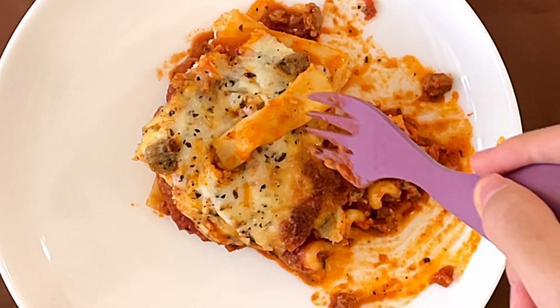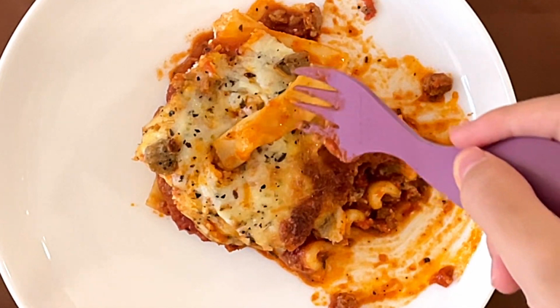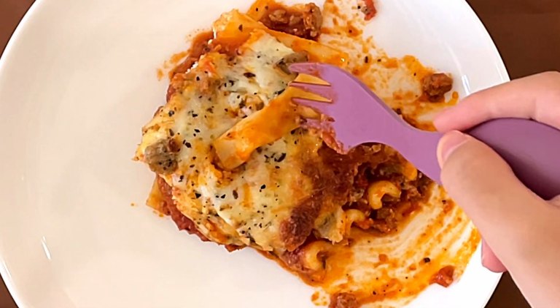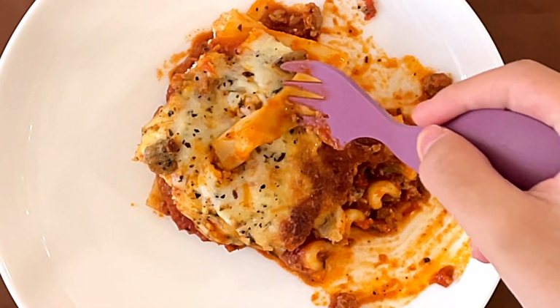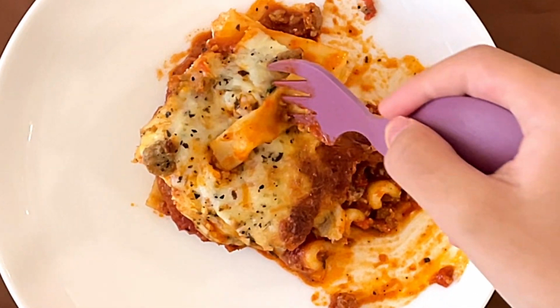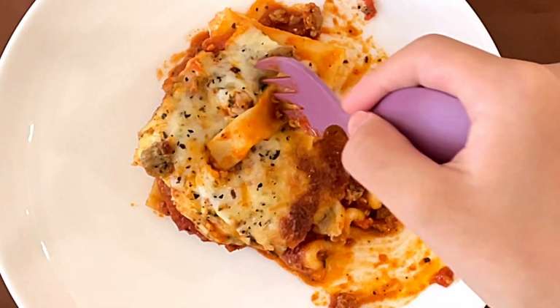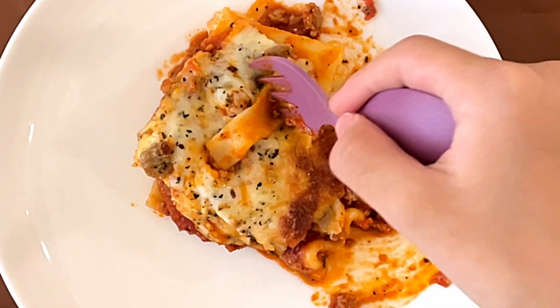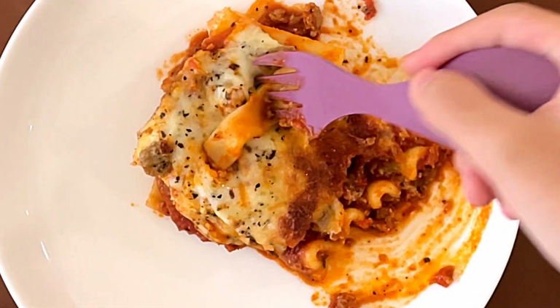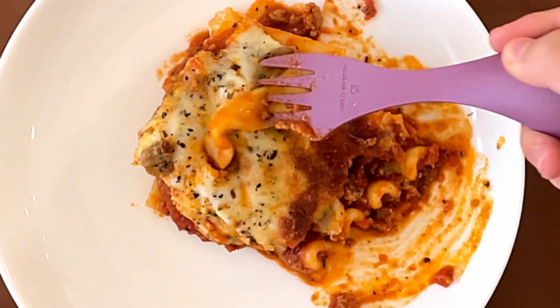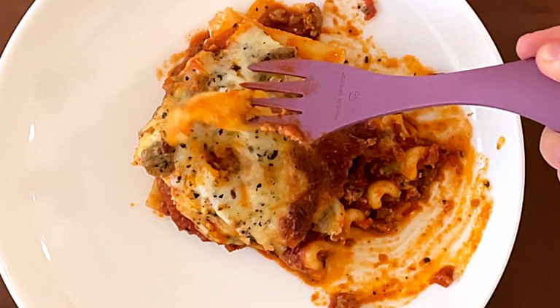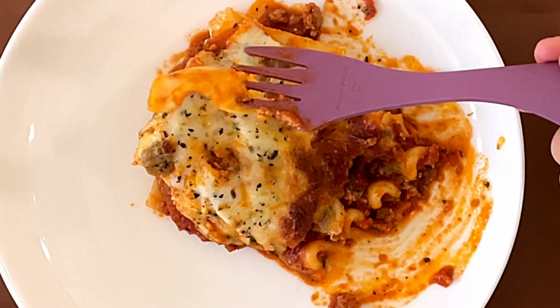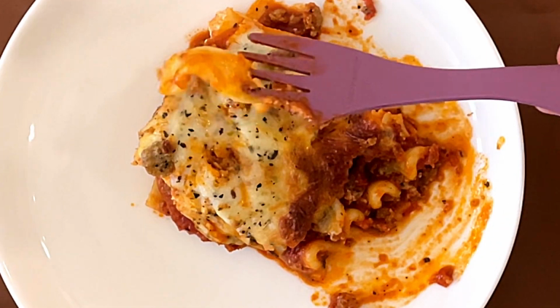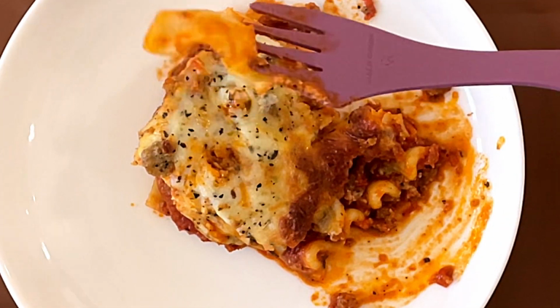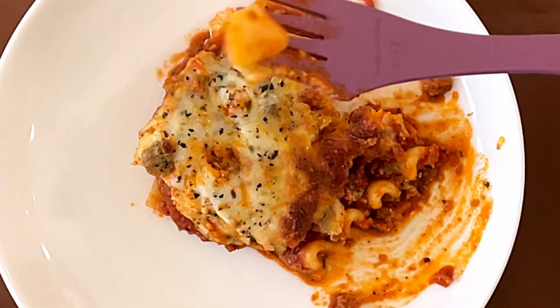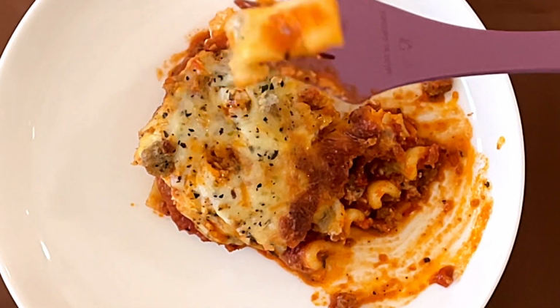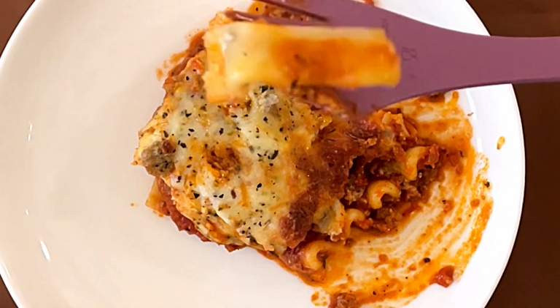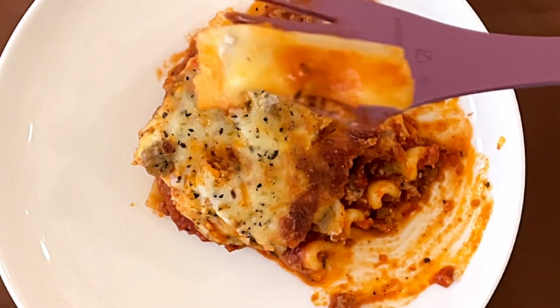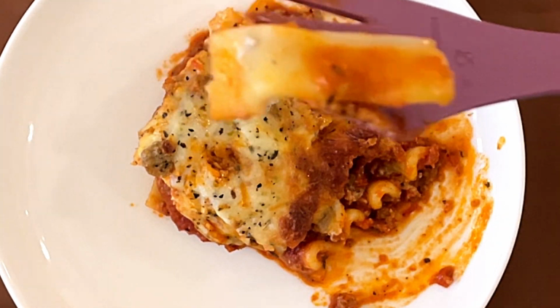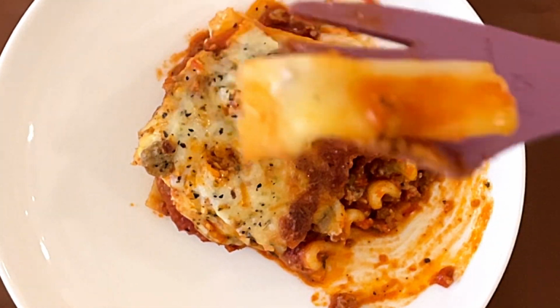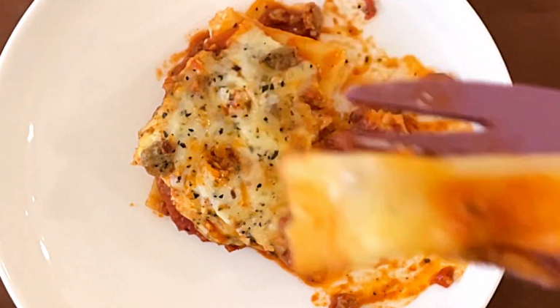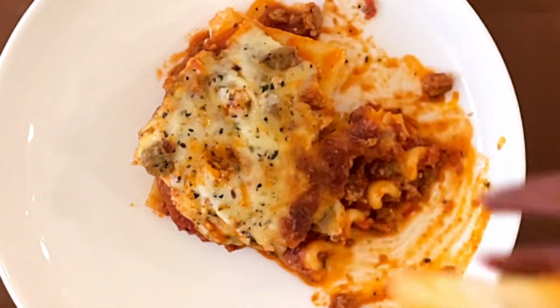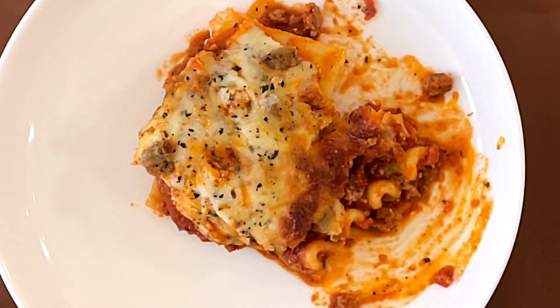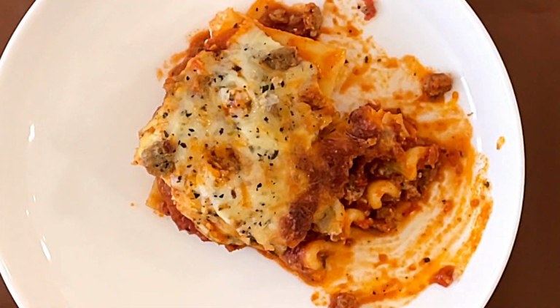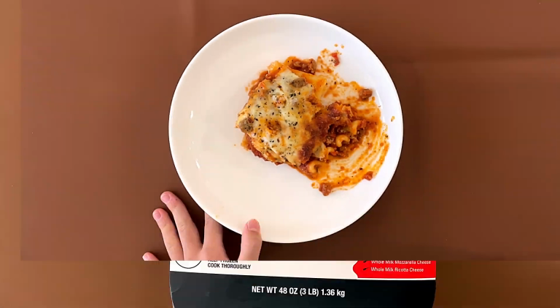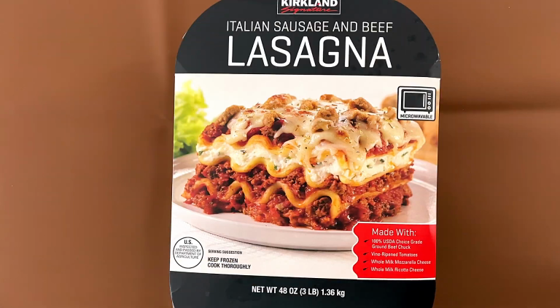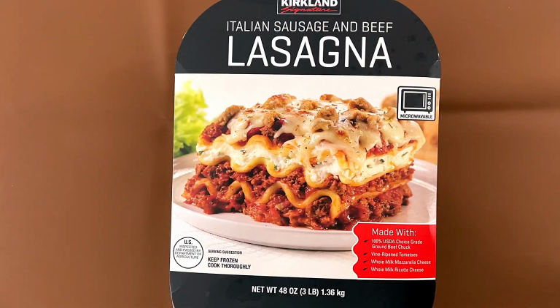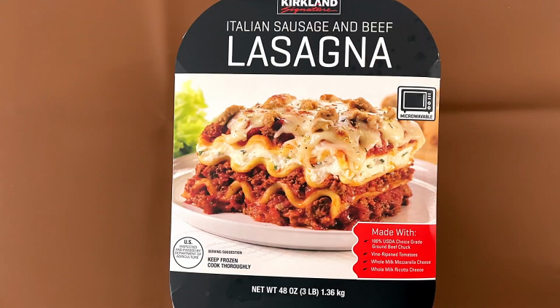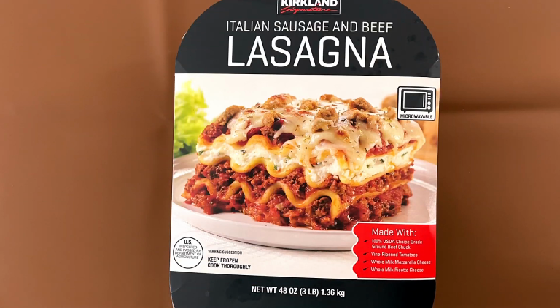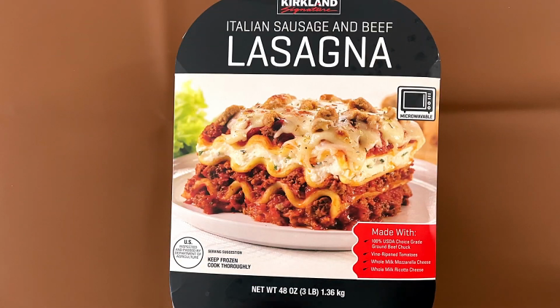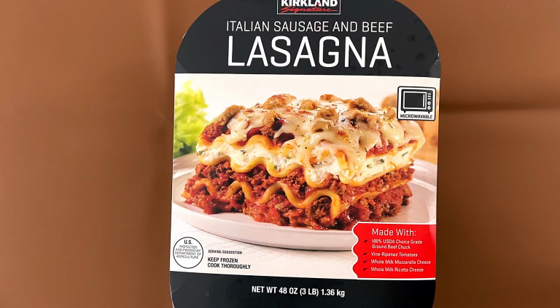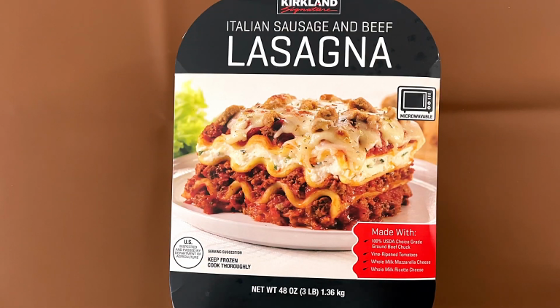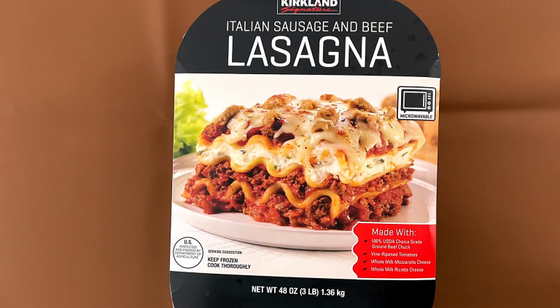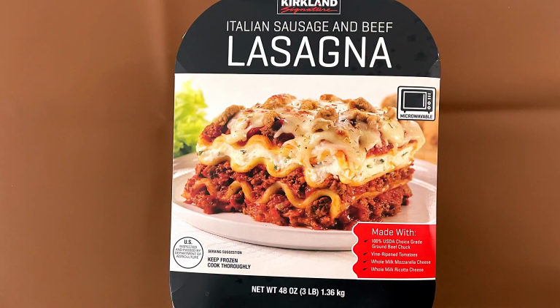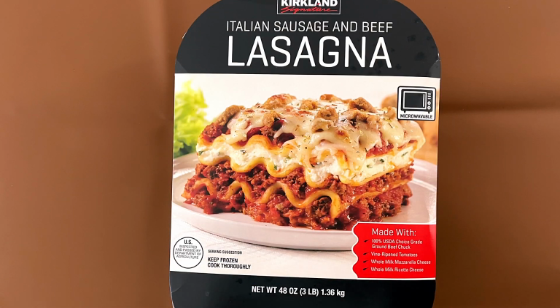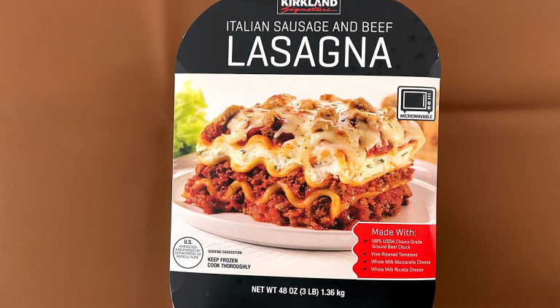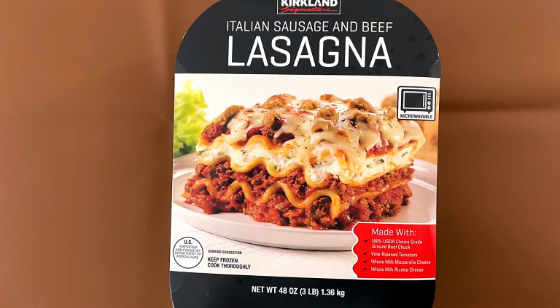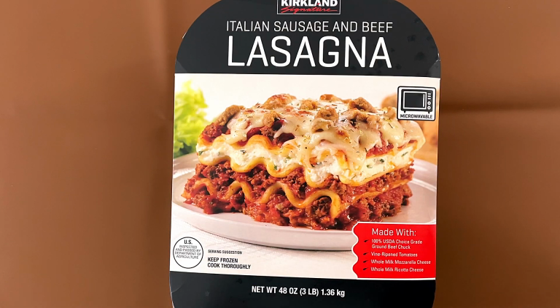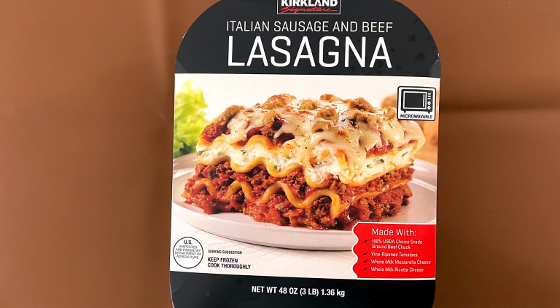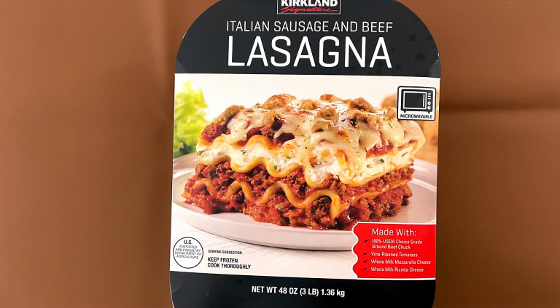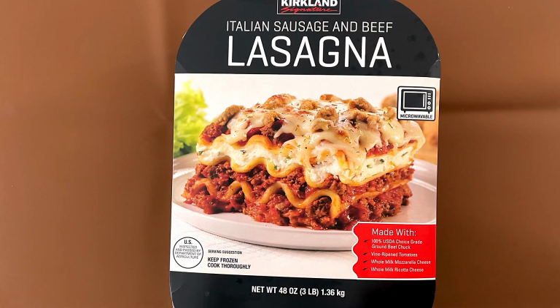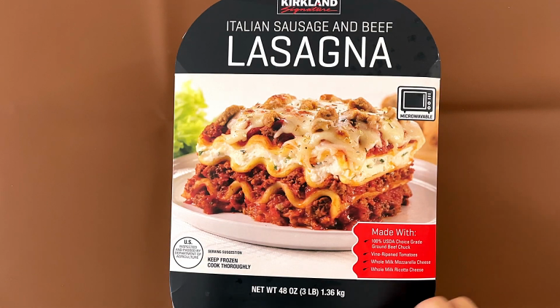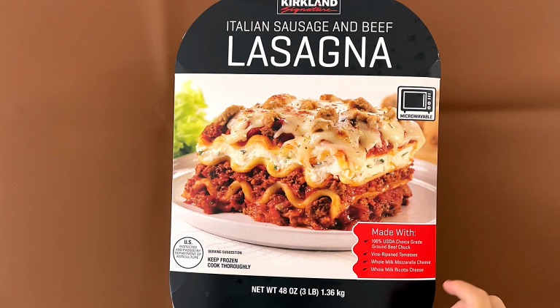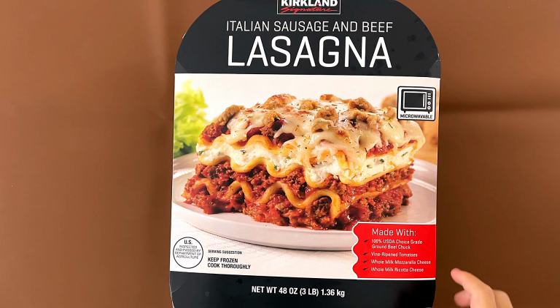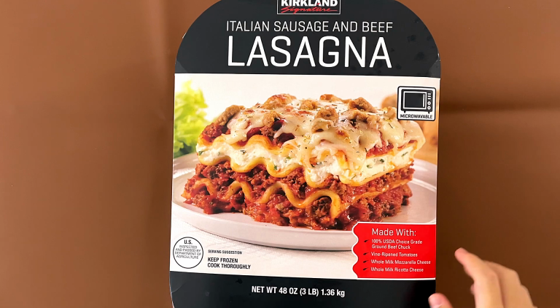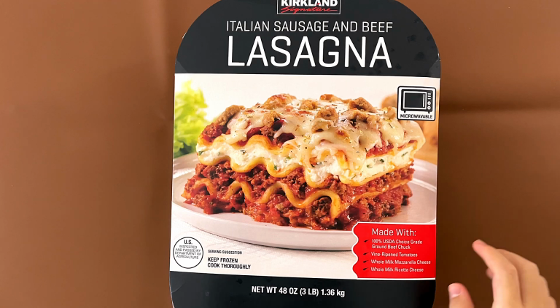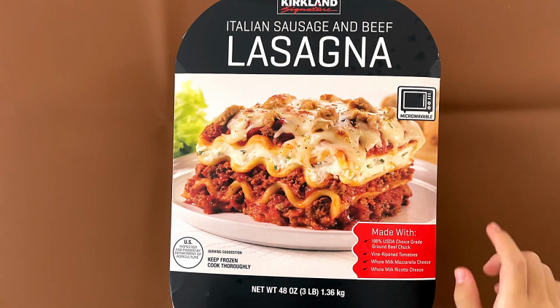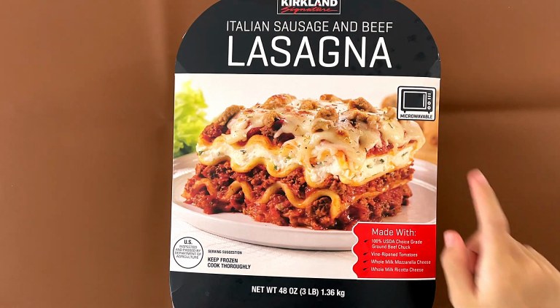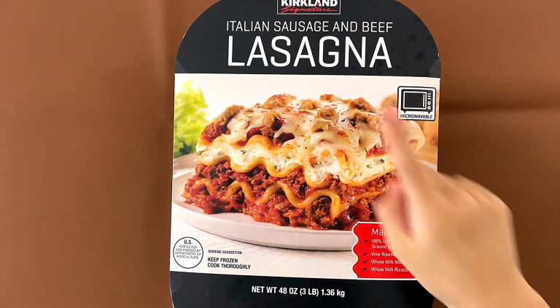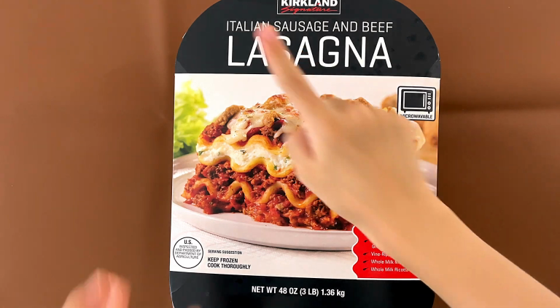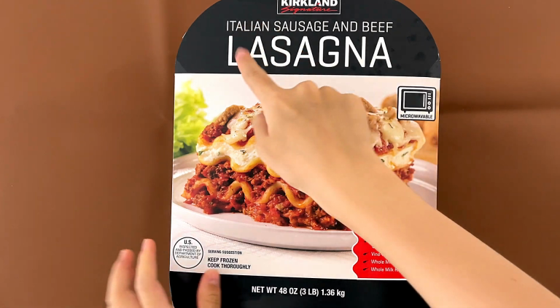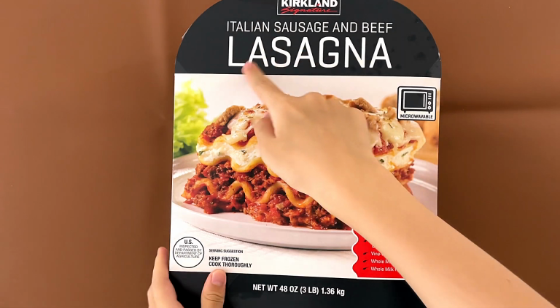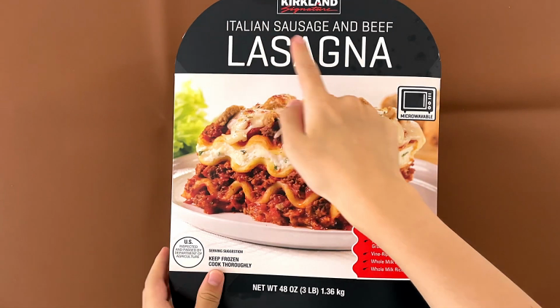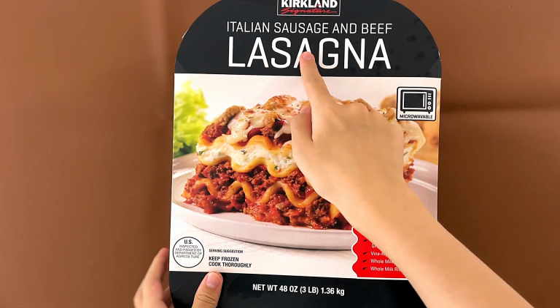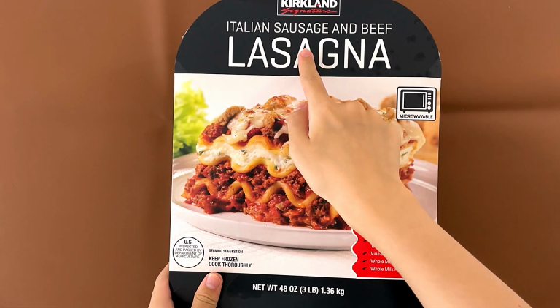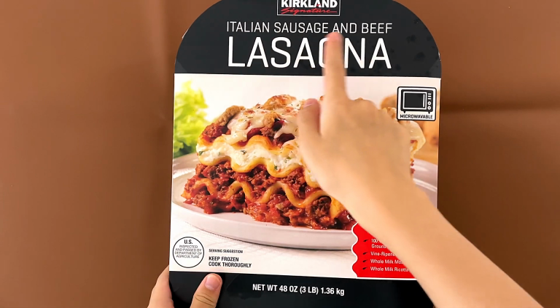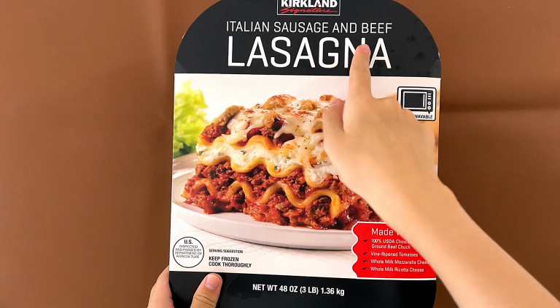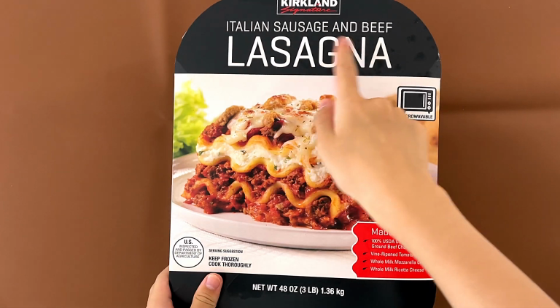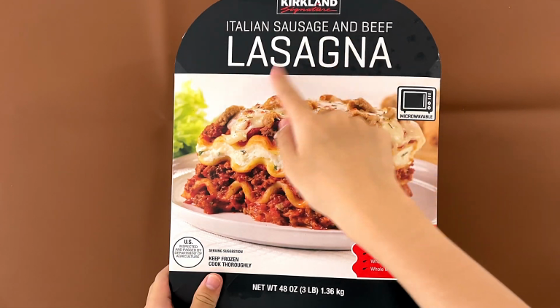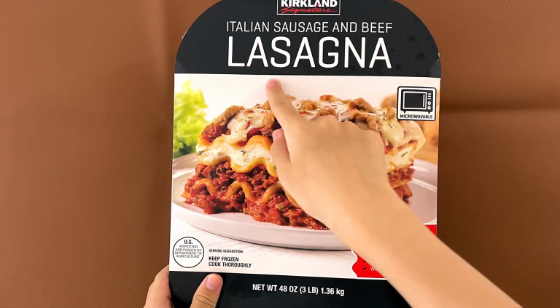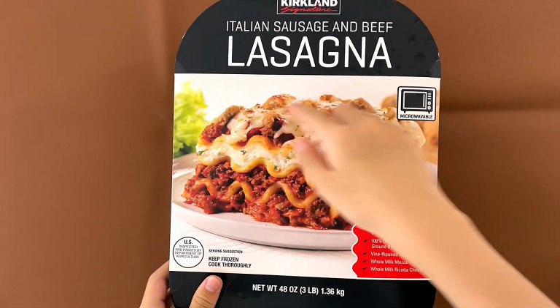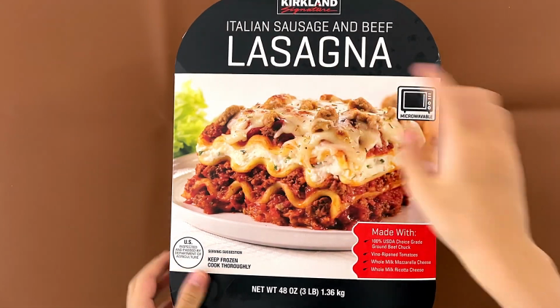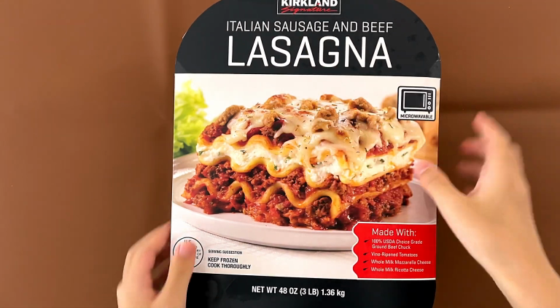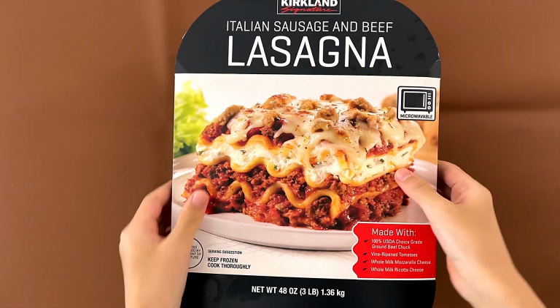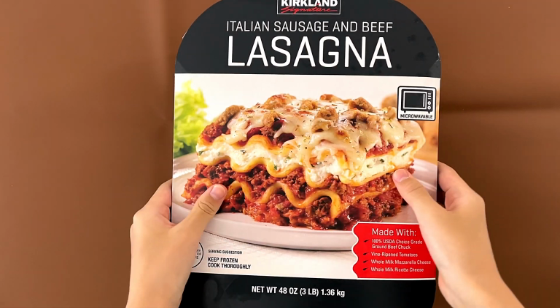My dad says it's like pizza, but with no crust. Hello, Italian Reviewer friends. Today I'll be reviewing Italian sausage and beef lasagna.